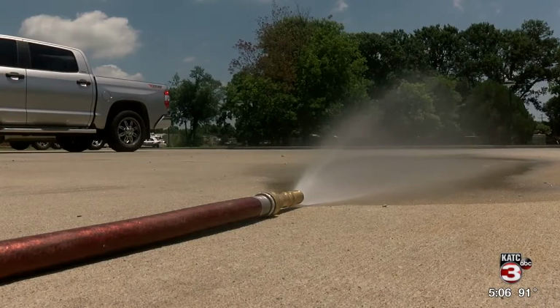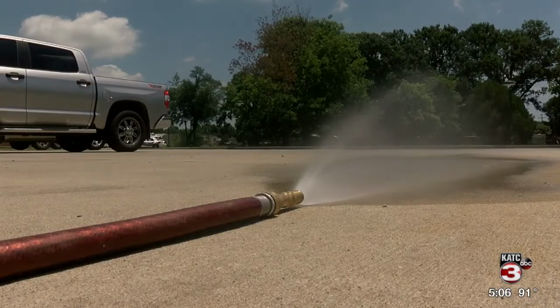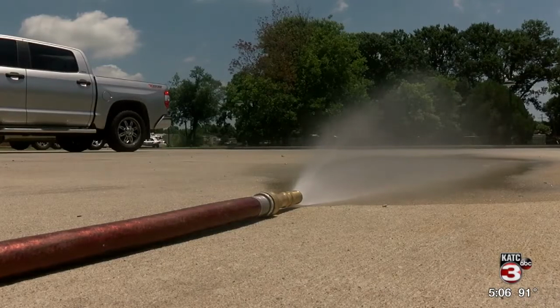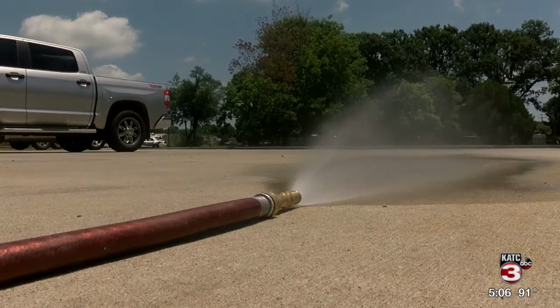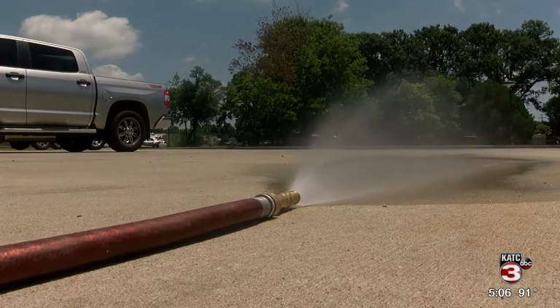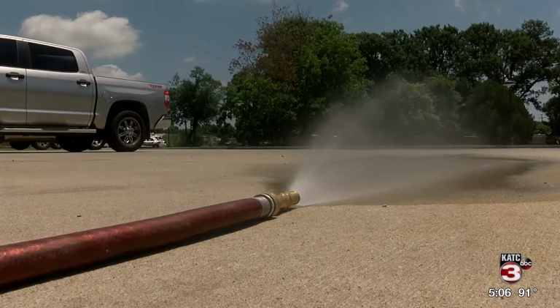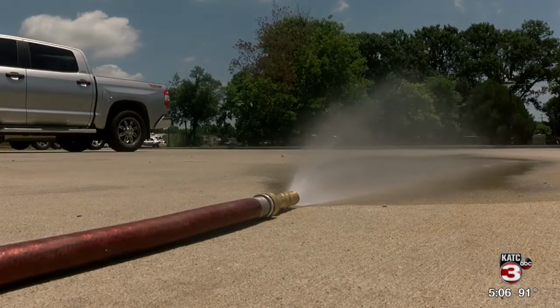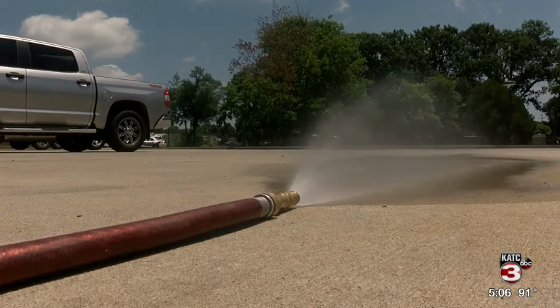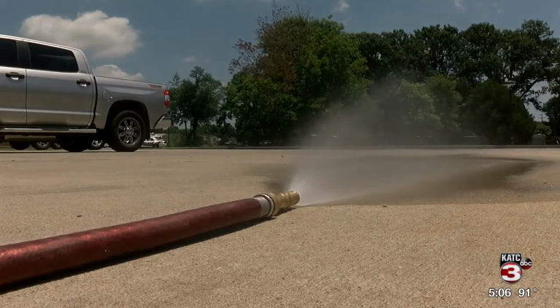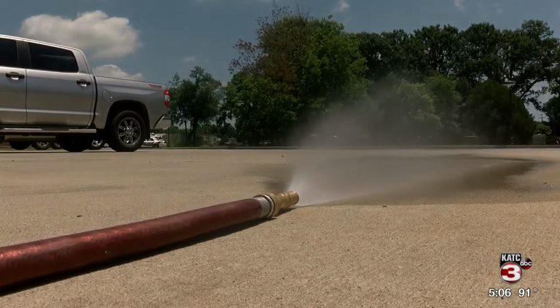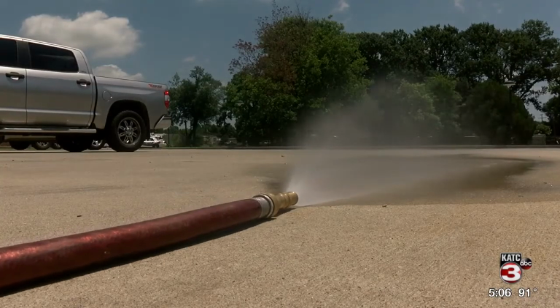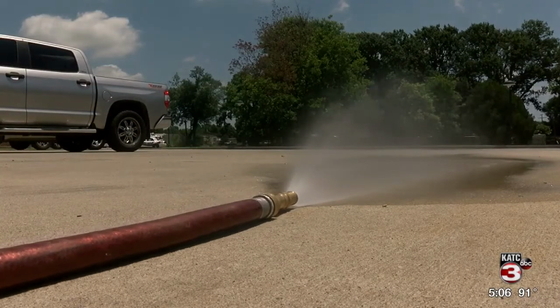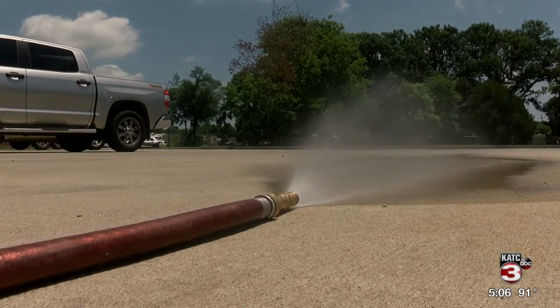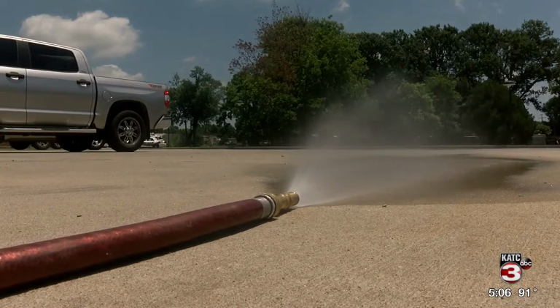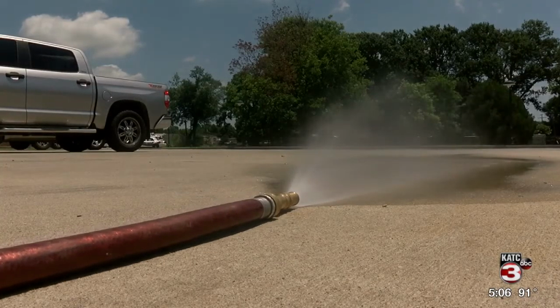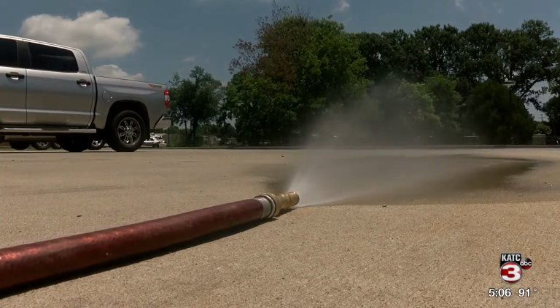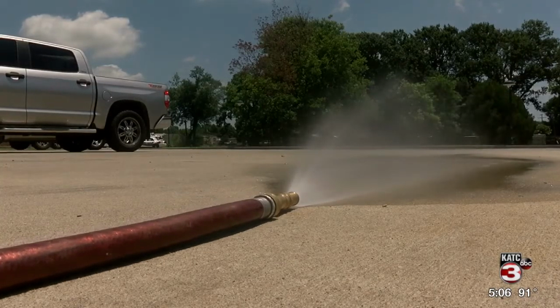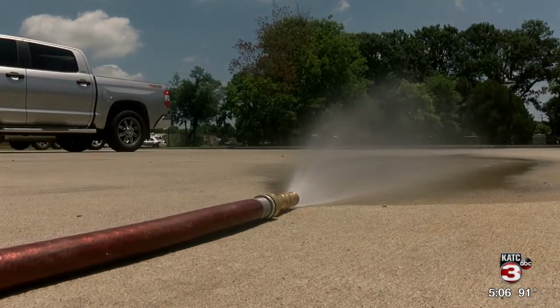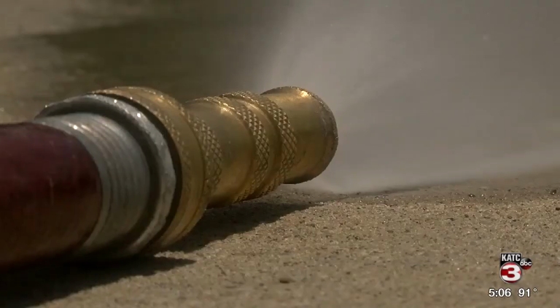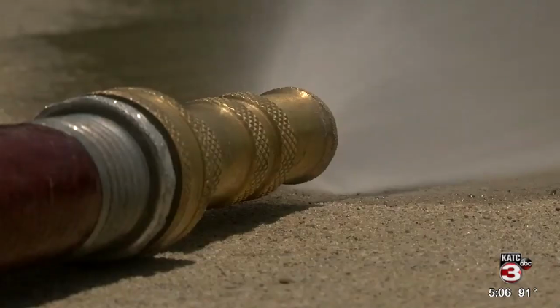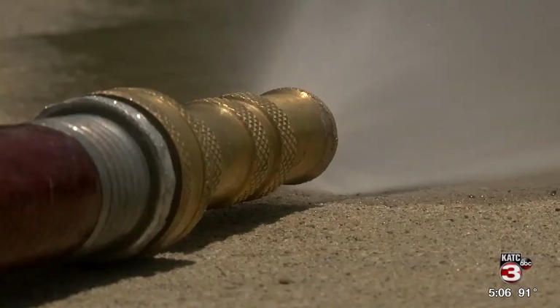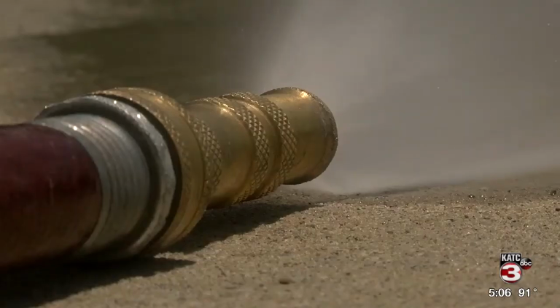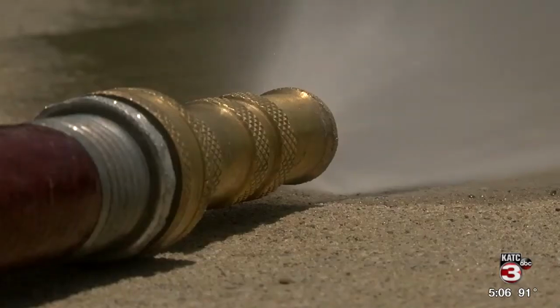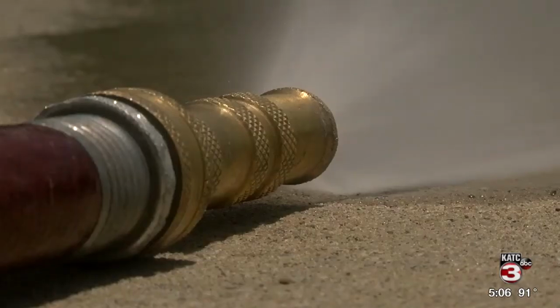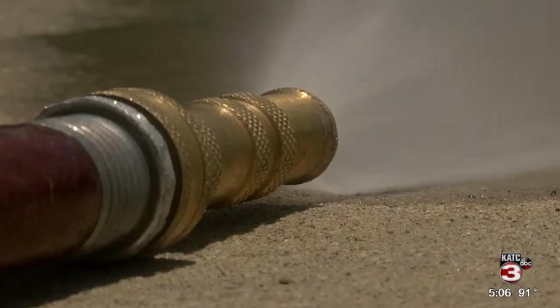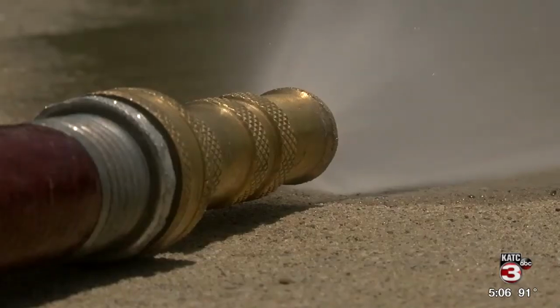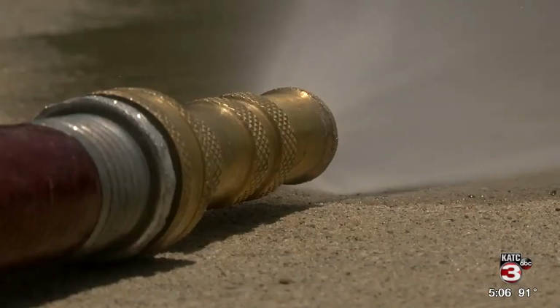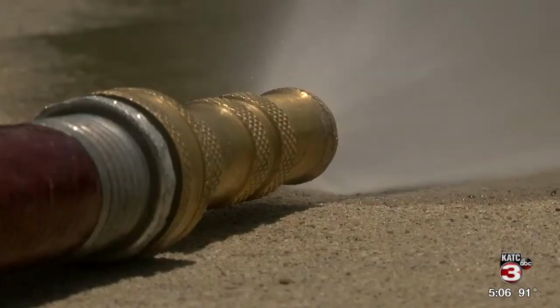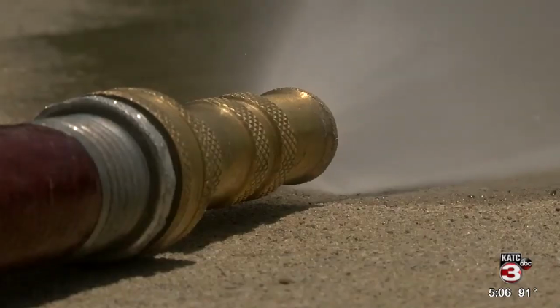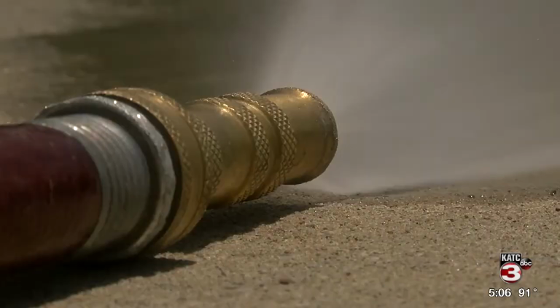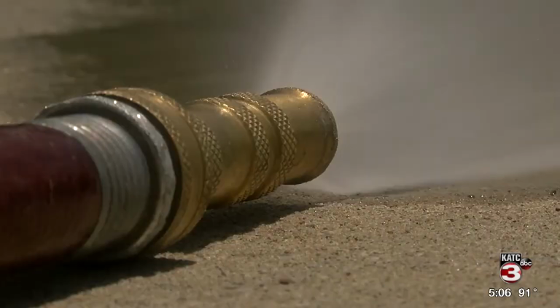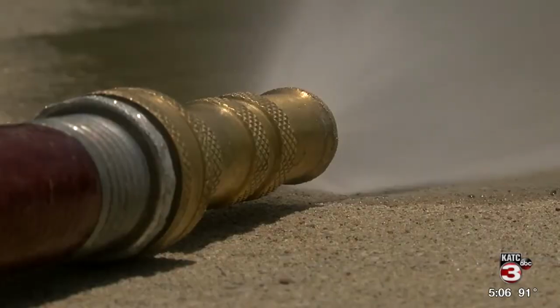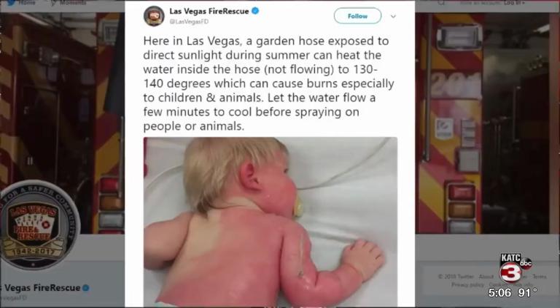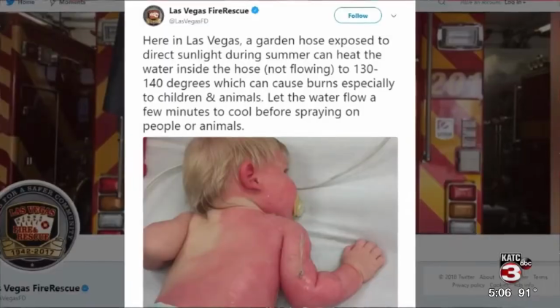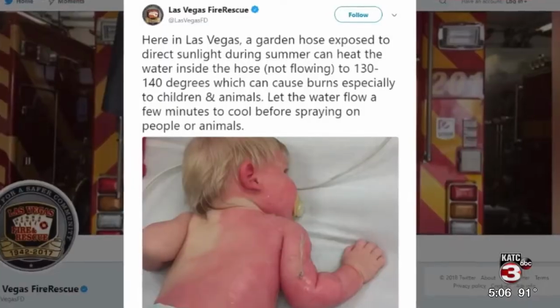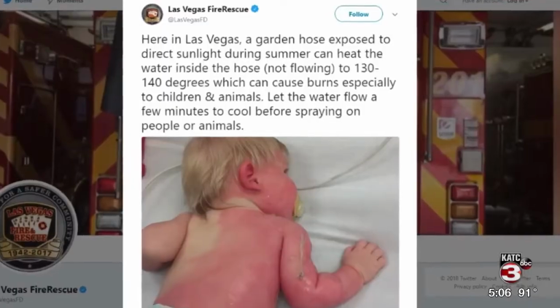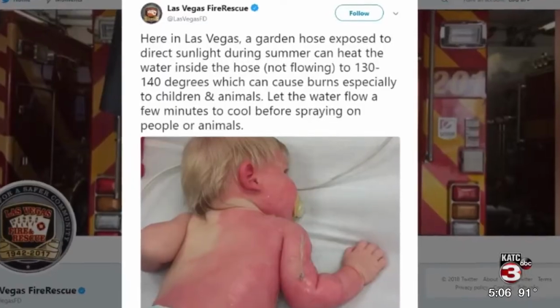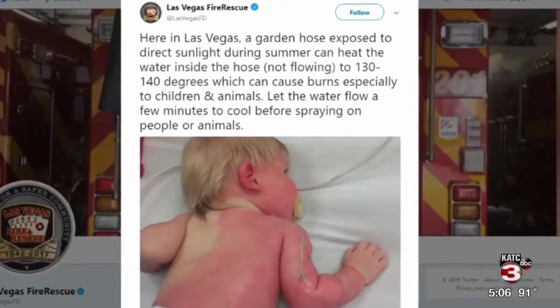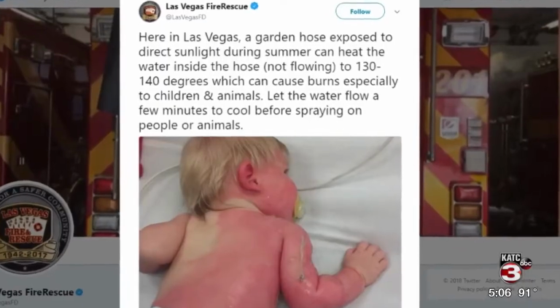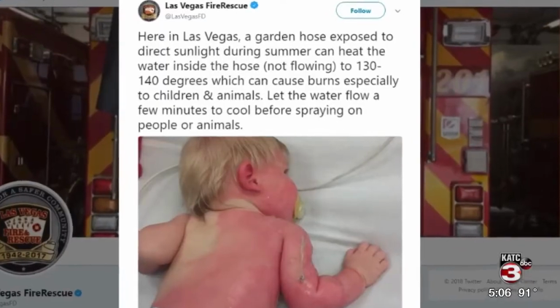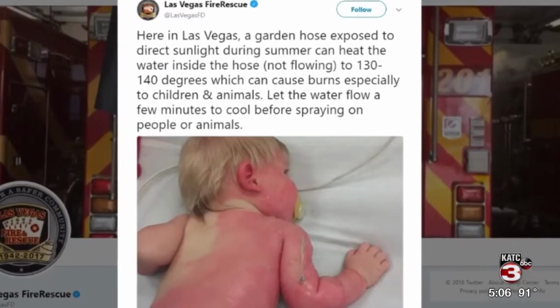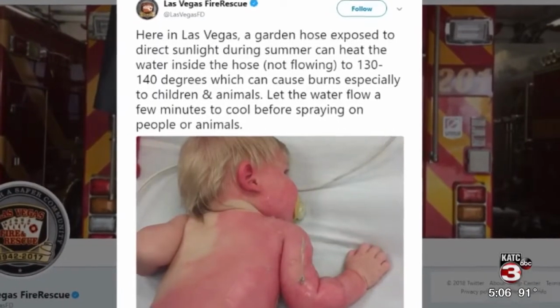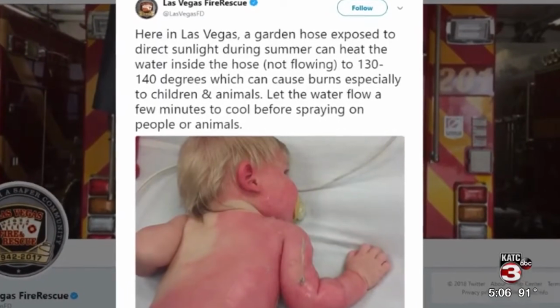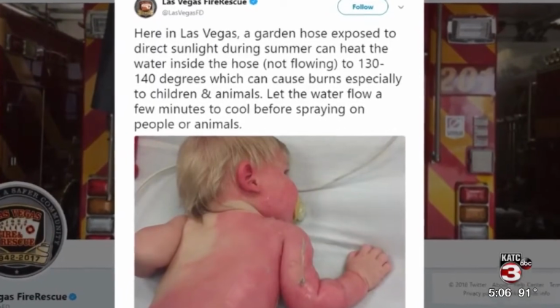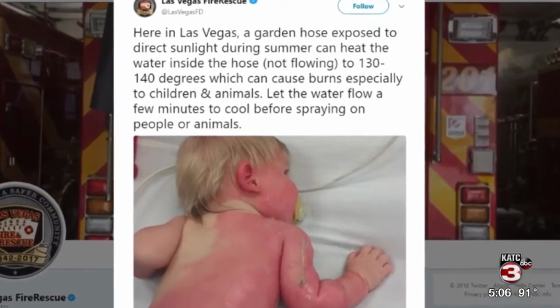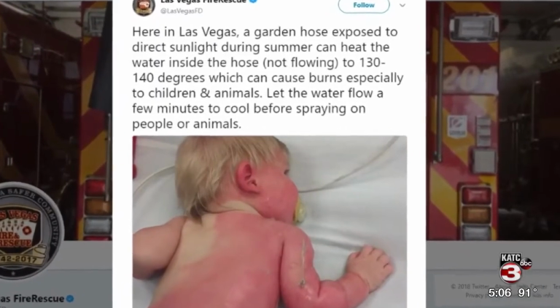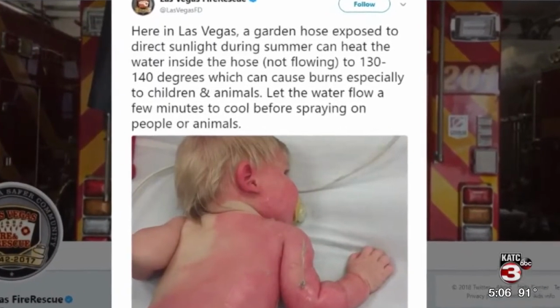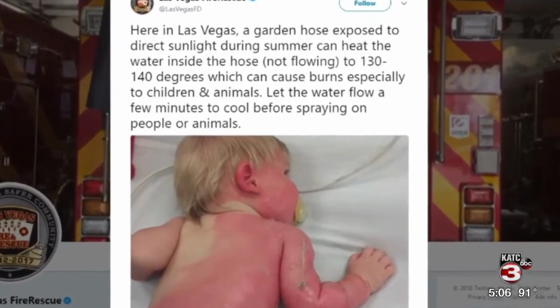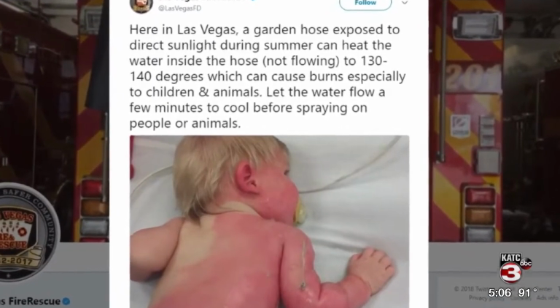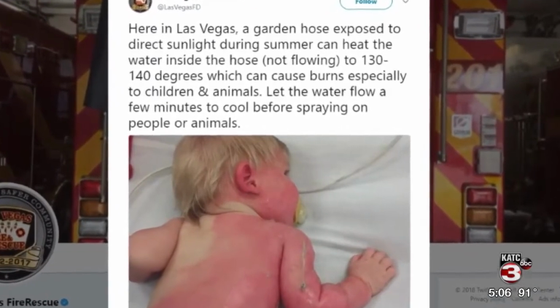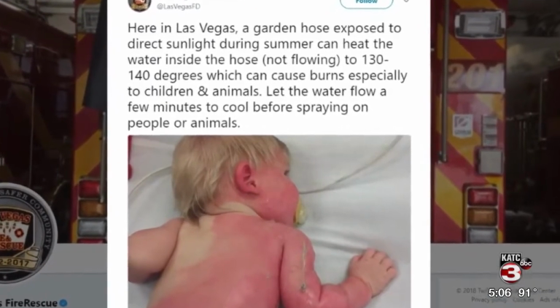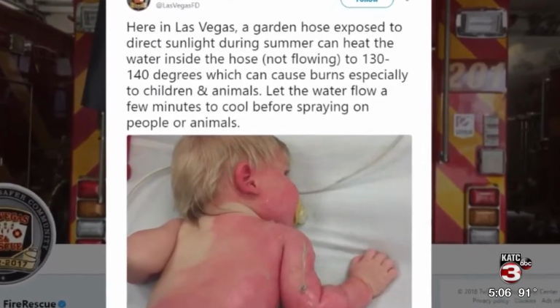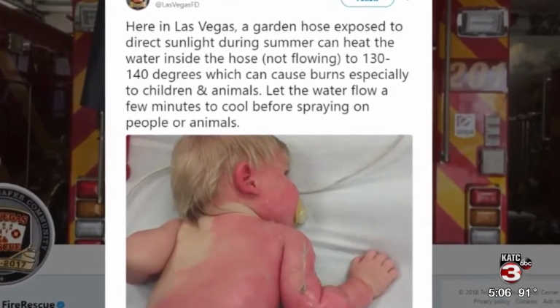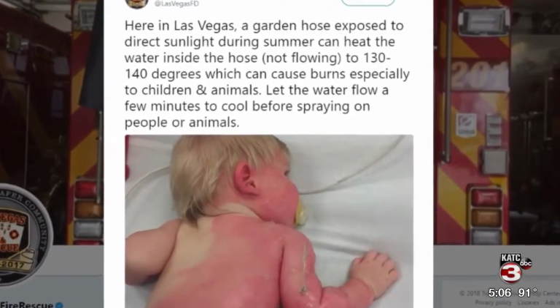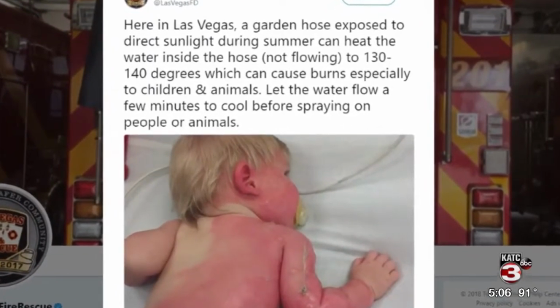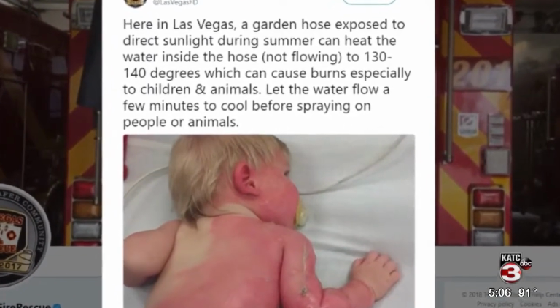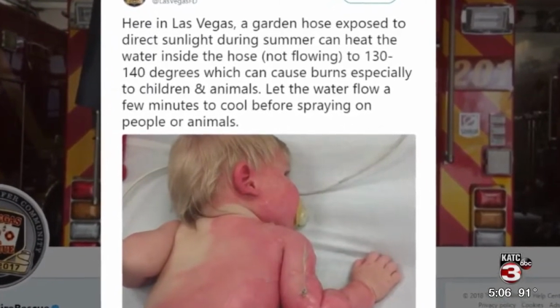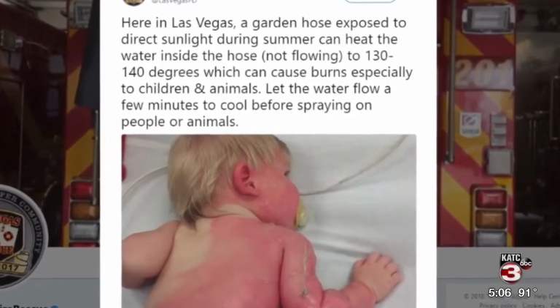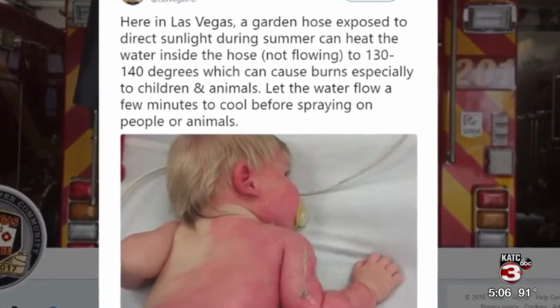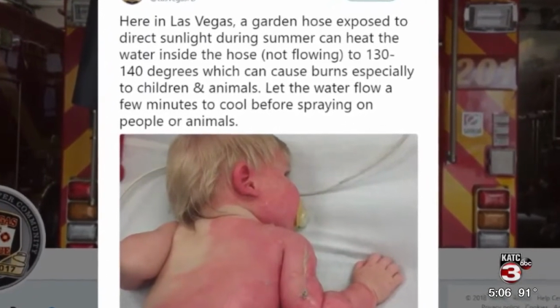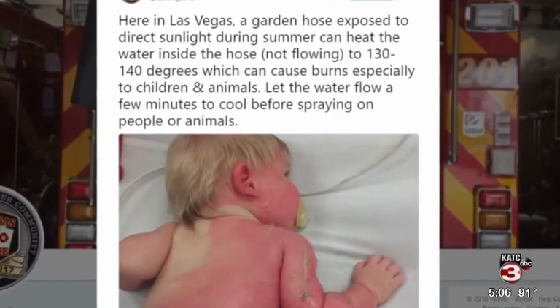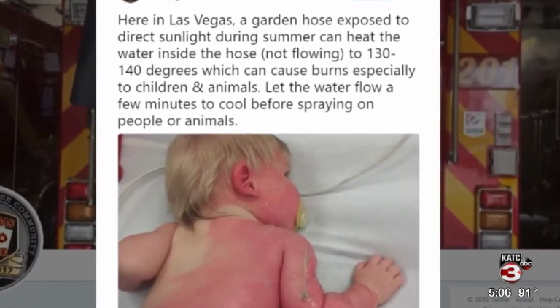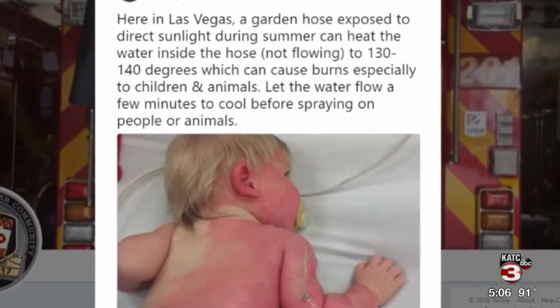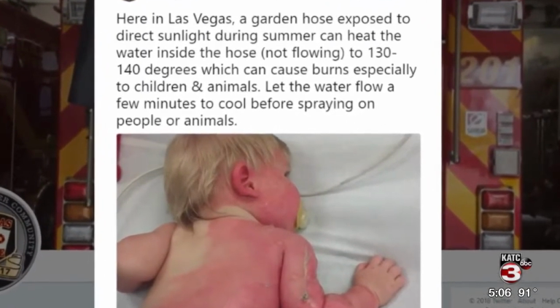Water at temperatures that high can definitely cause harm to a person — easy second or third-degree burns on any person or any pet.